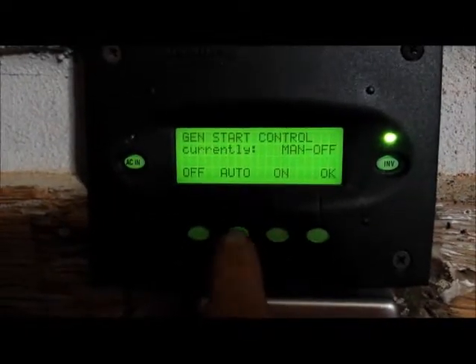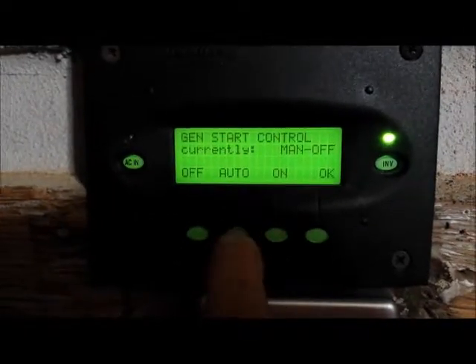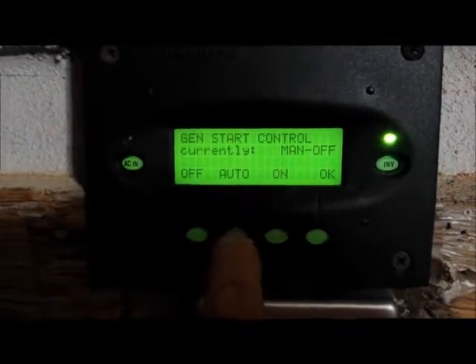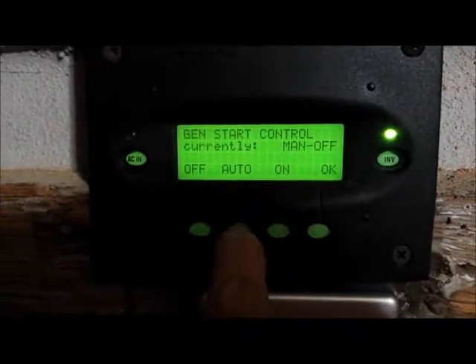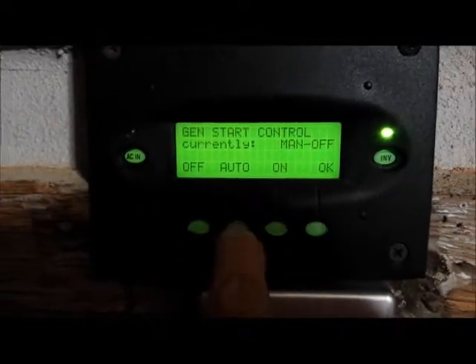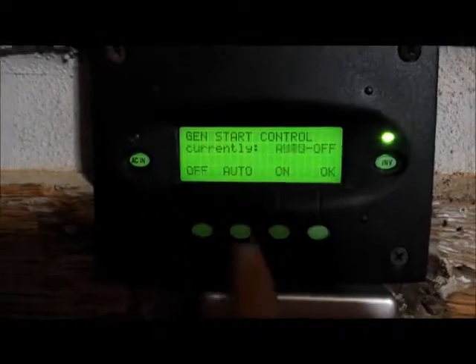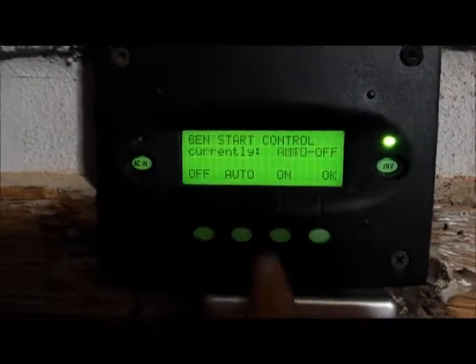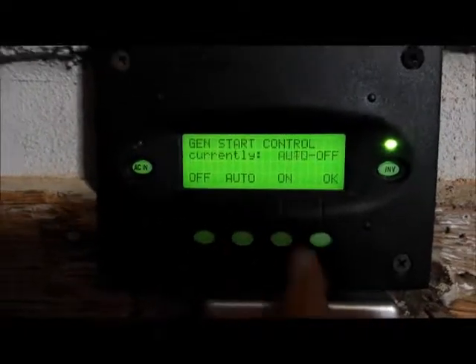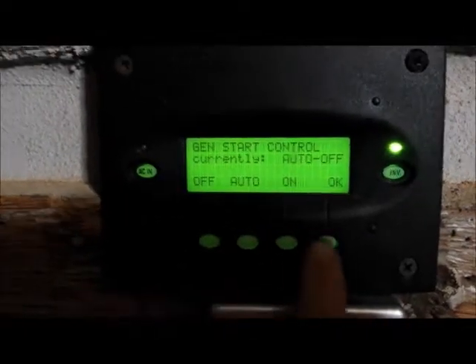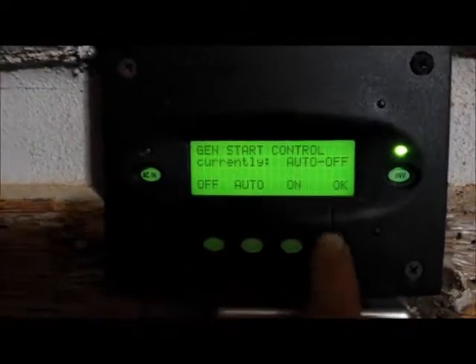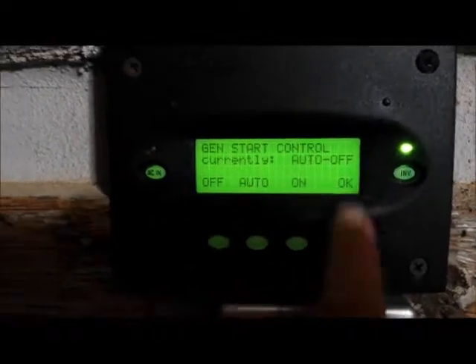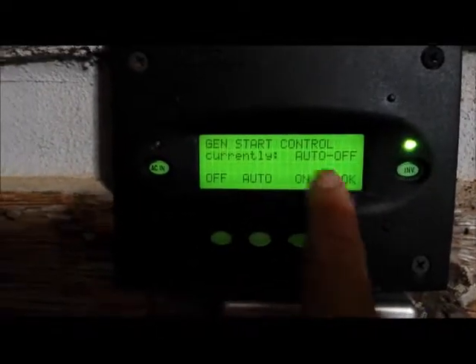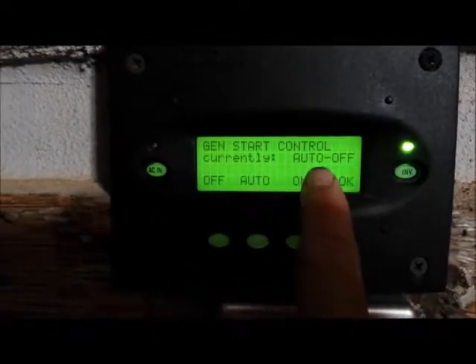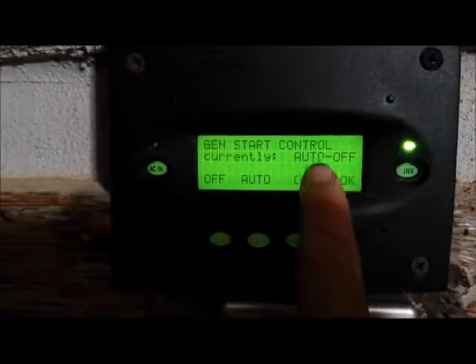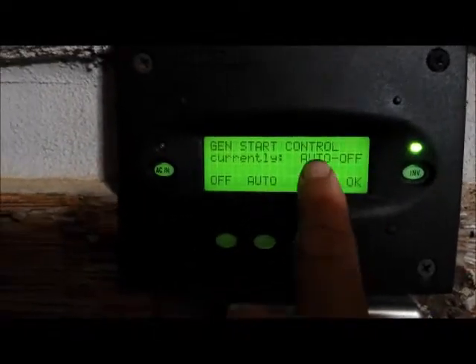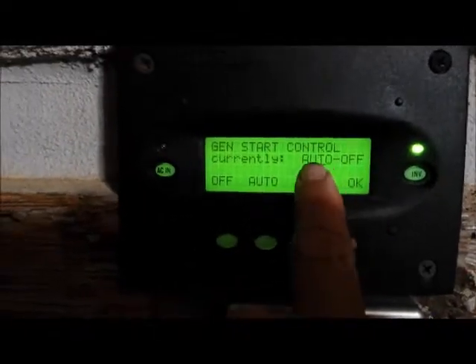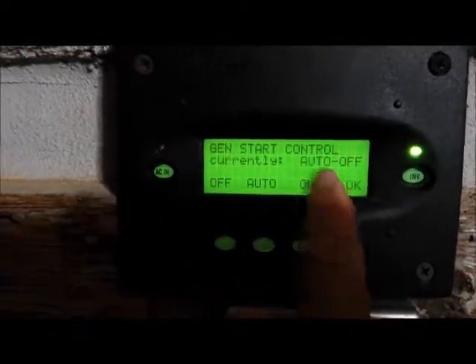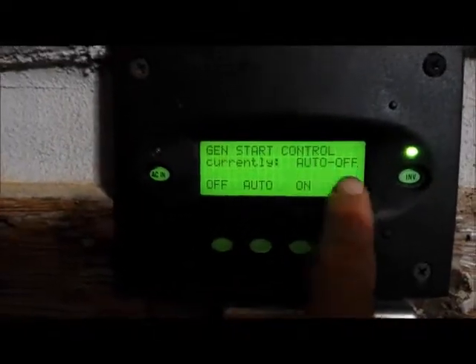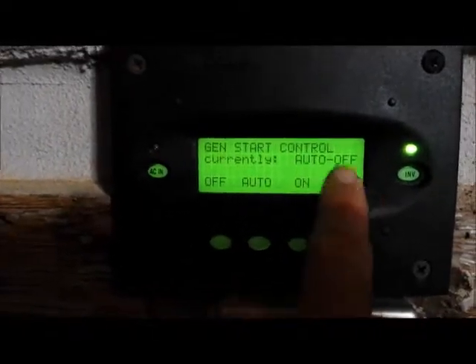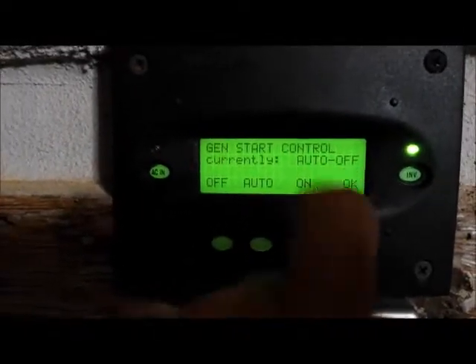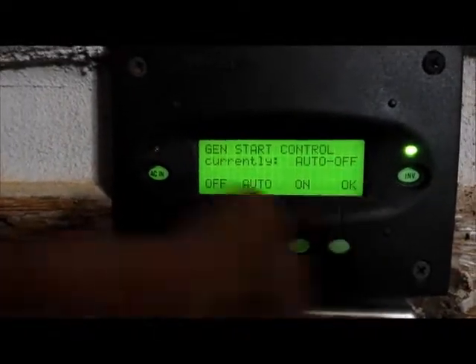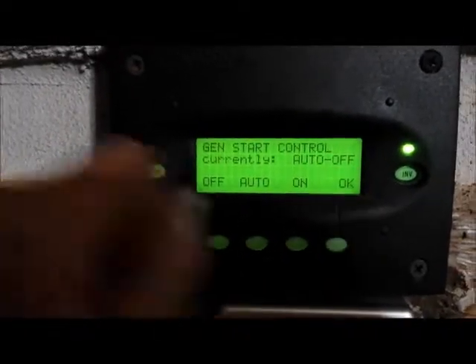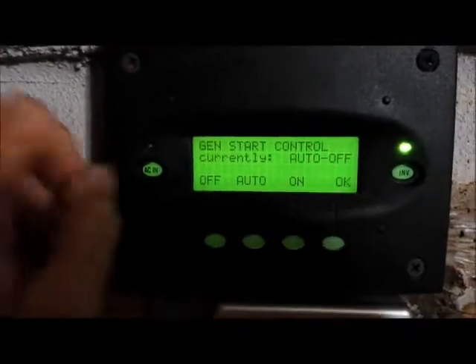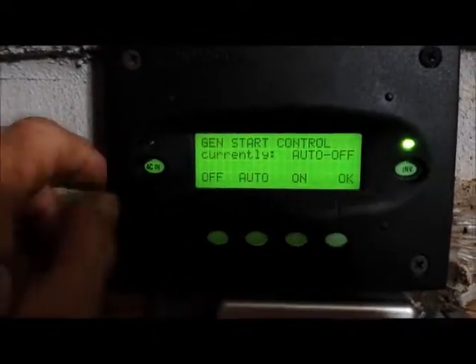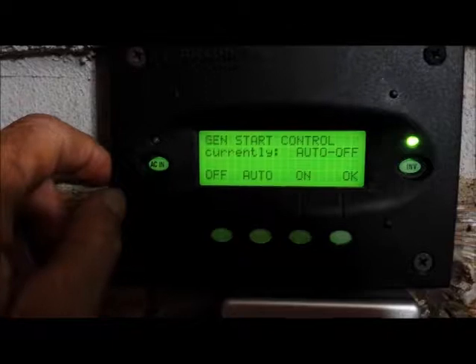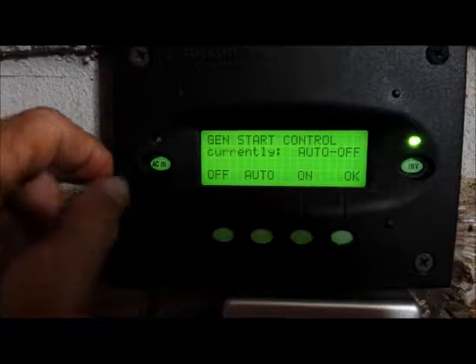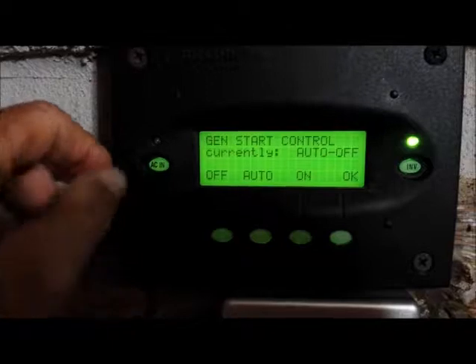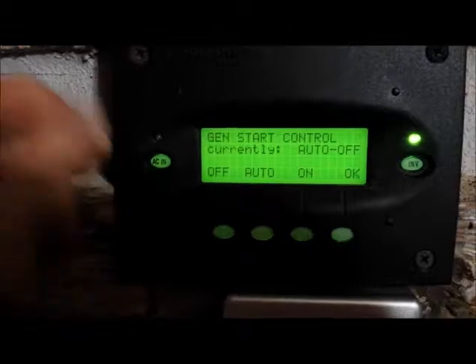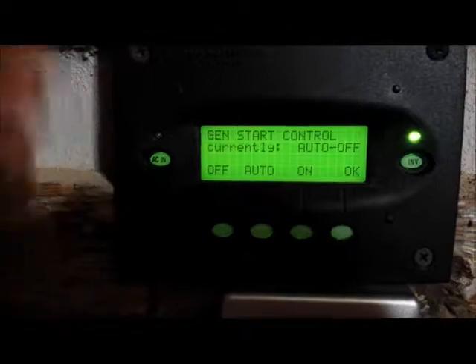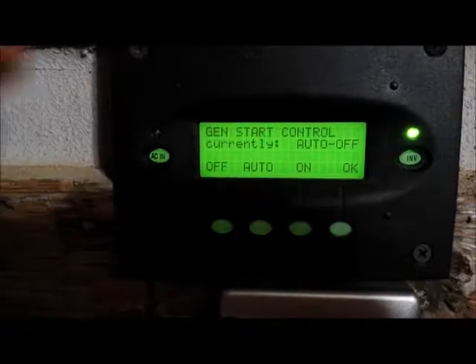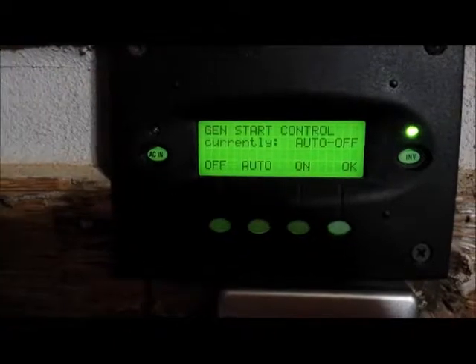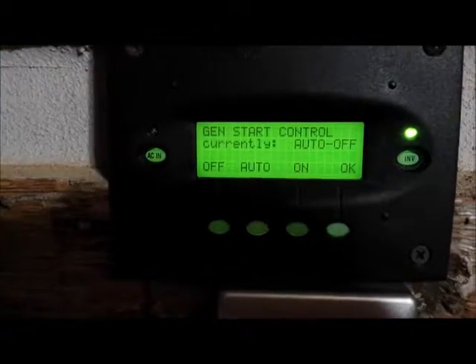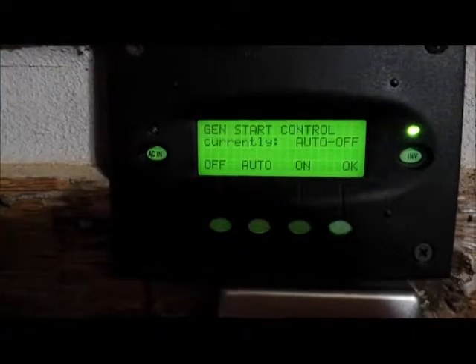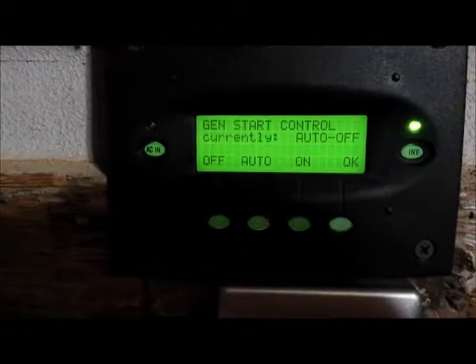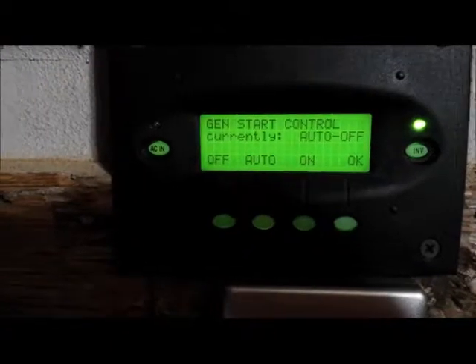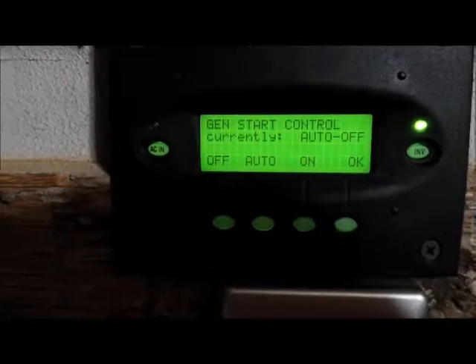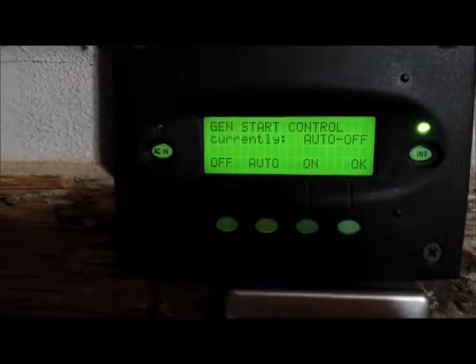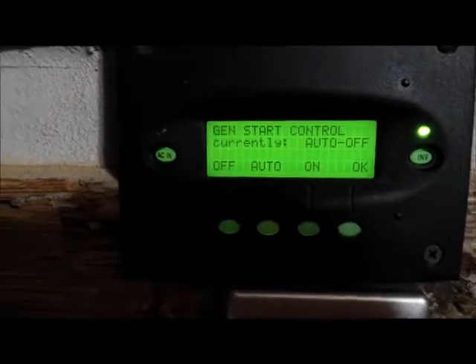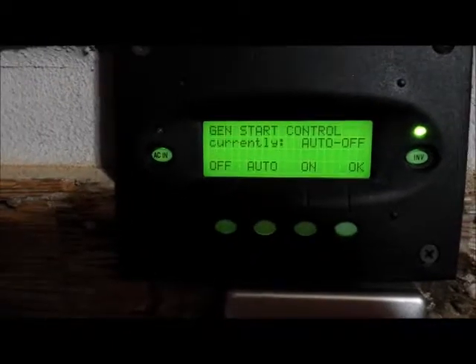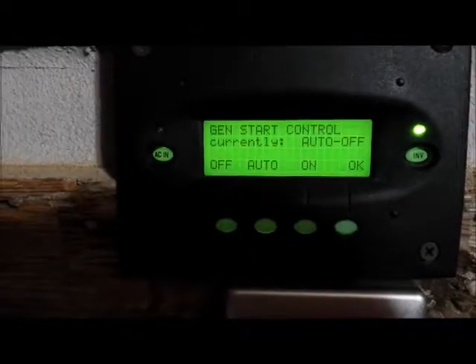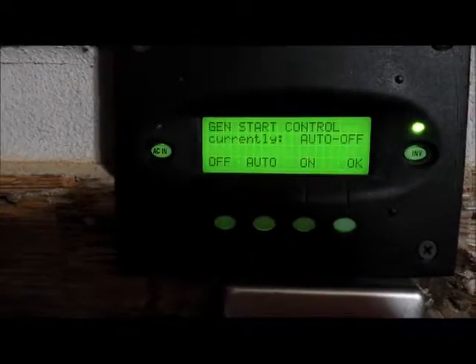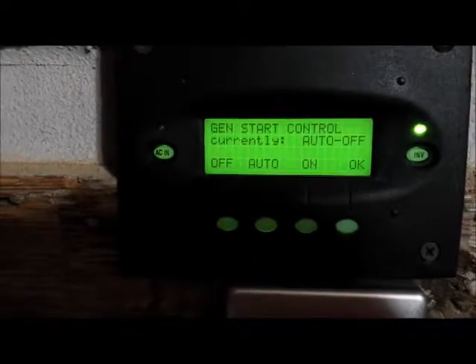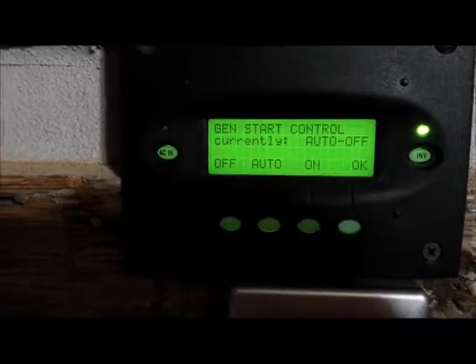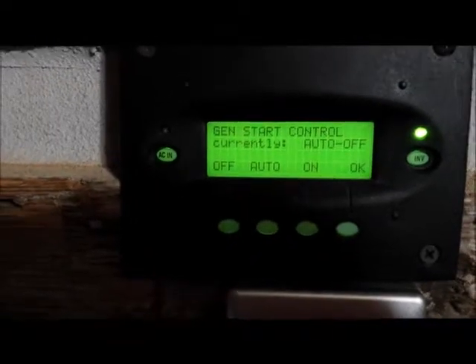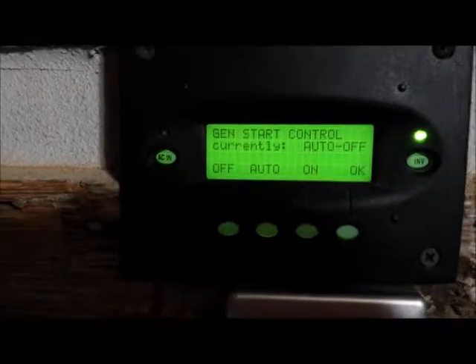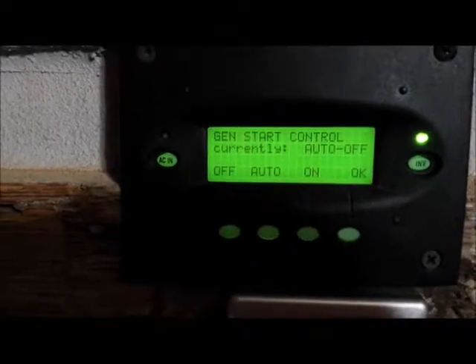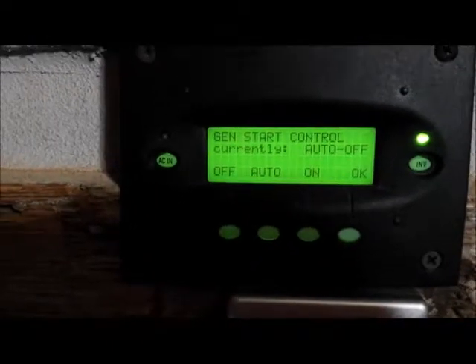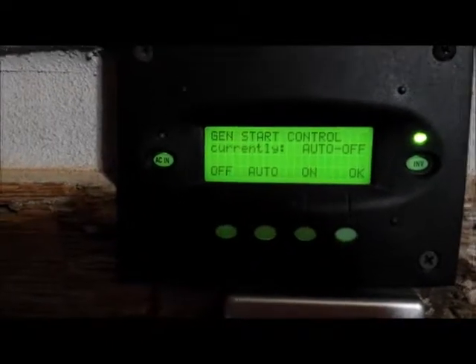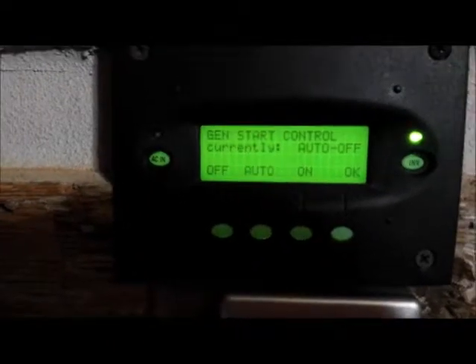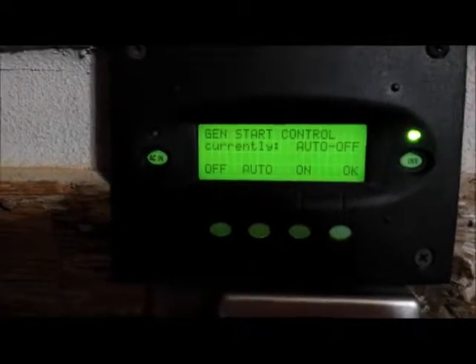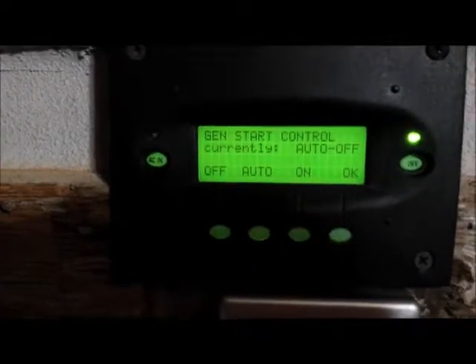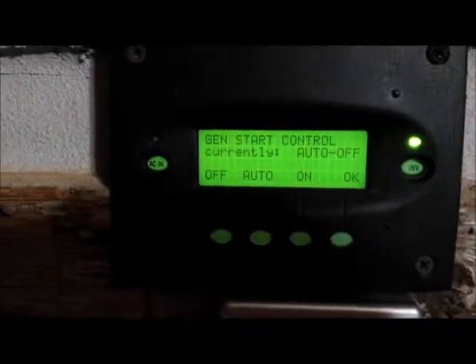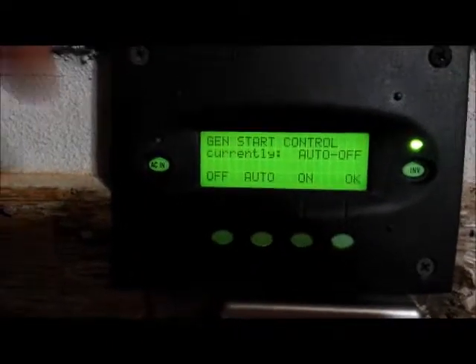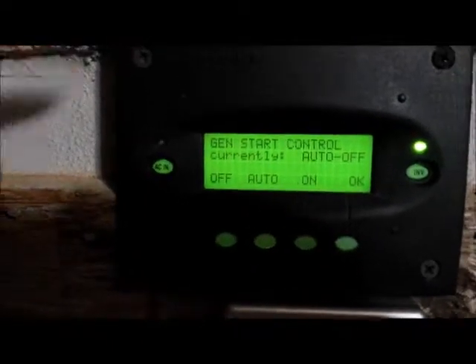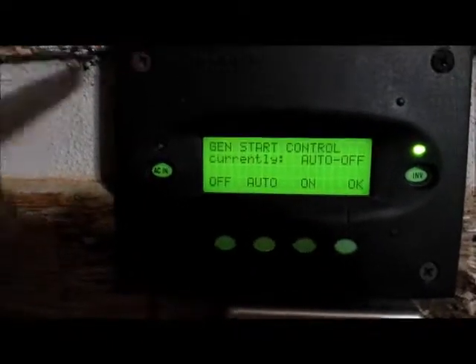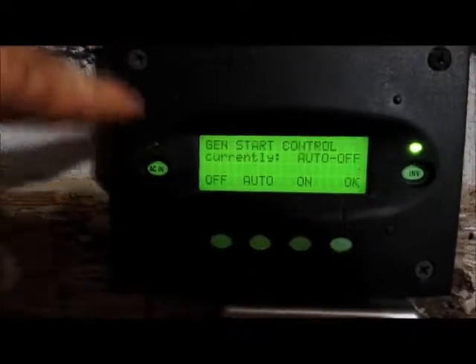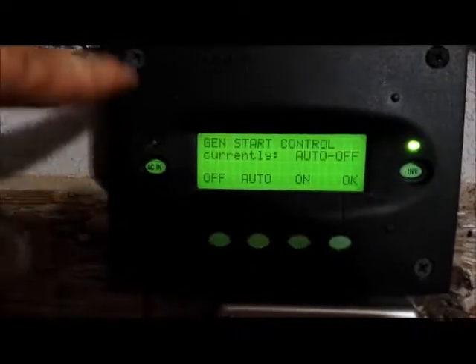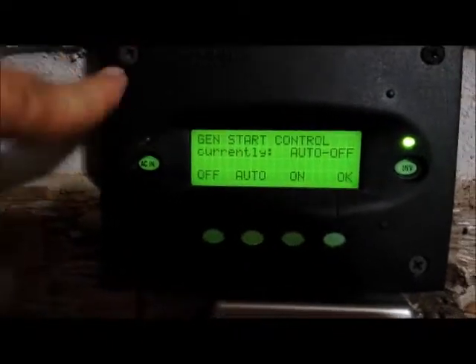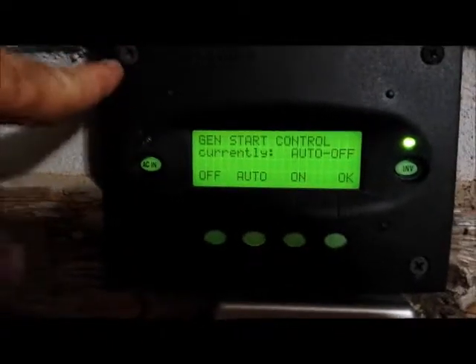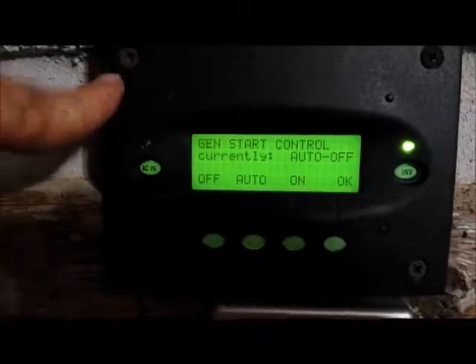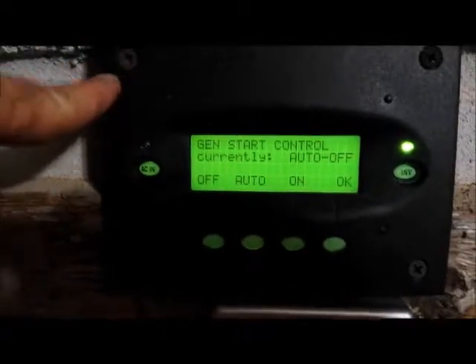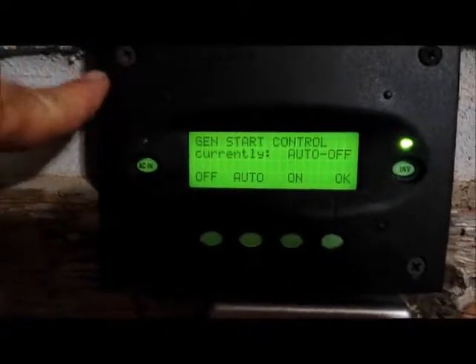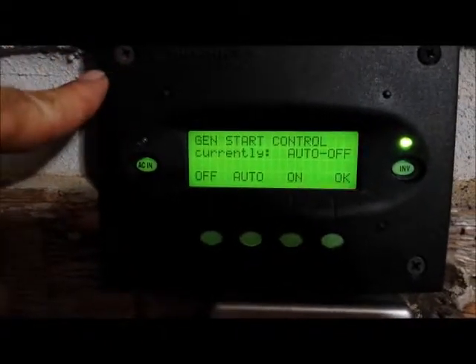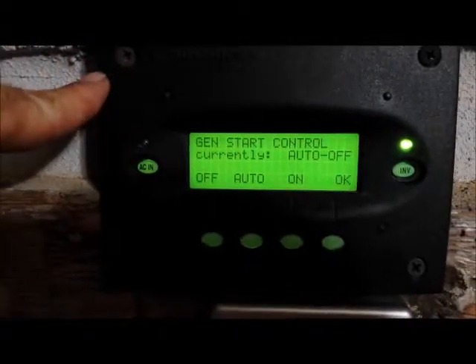Now I want to press AUTO, so I put it back in its programmed state, so the generator will come on as it is programmed.